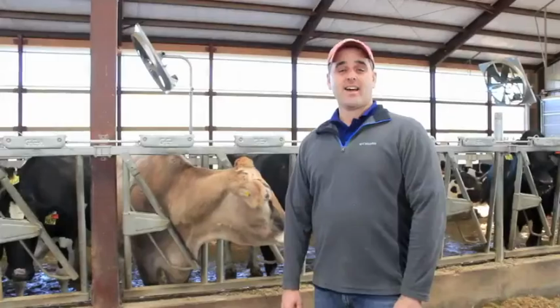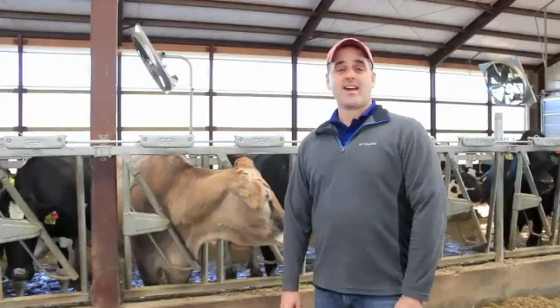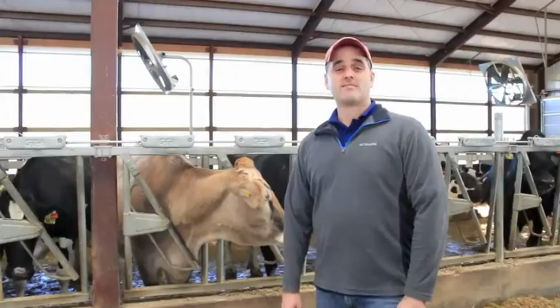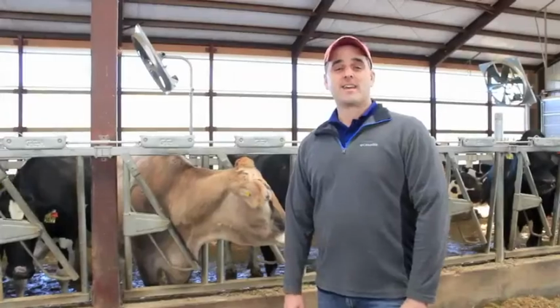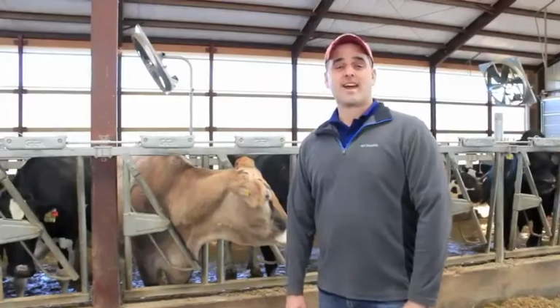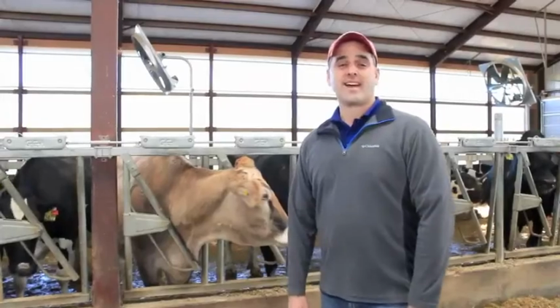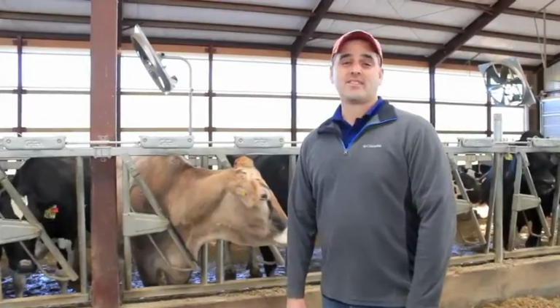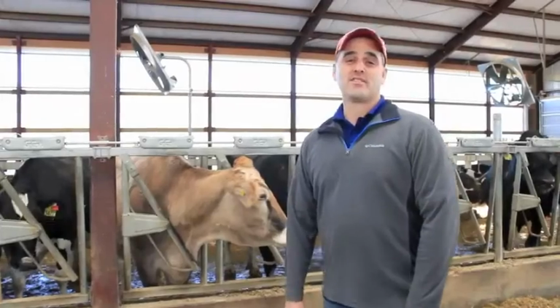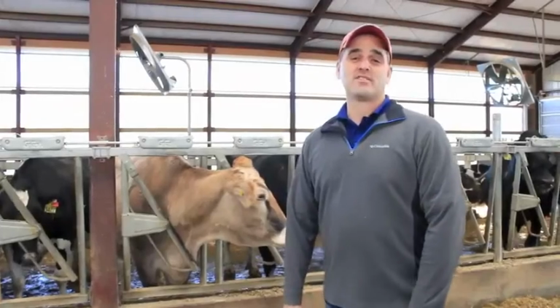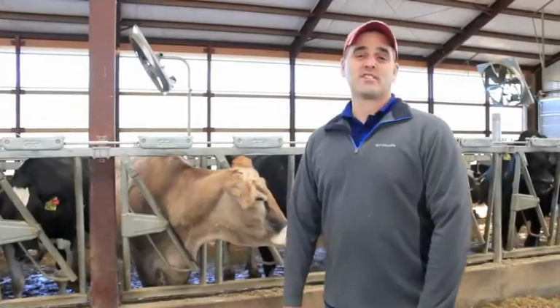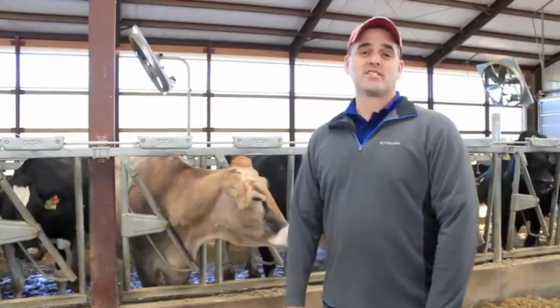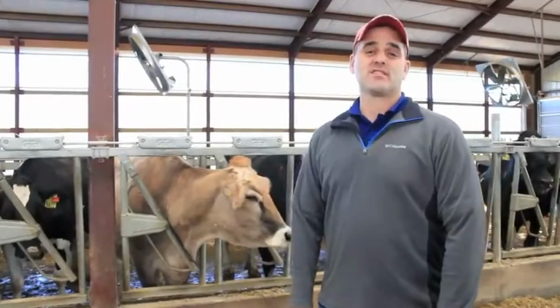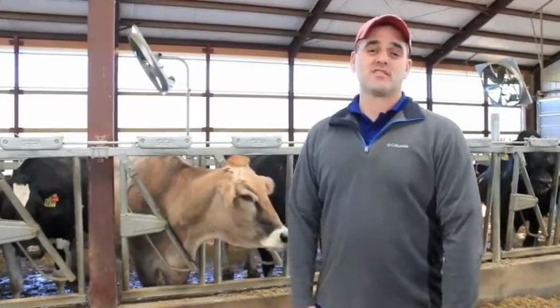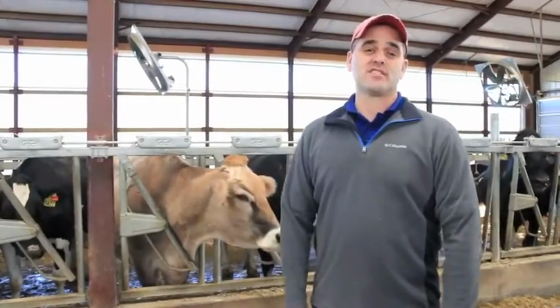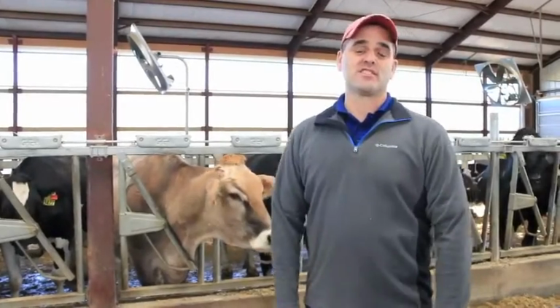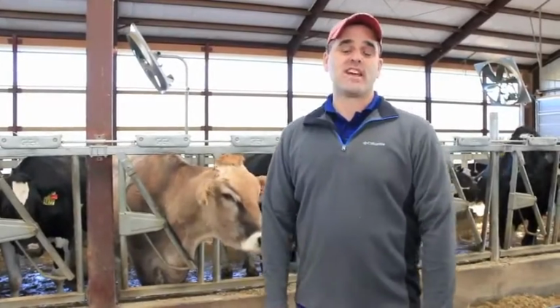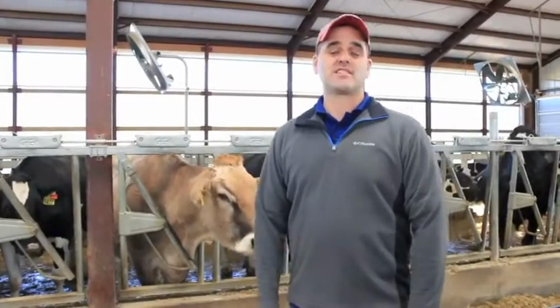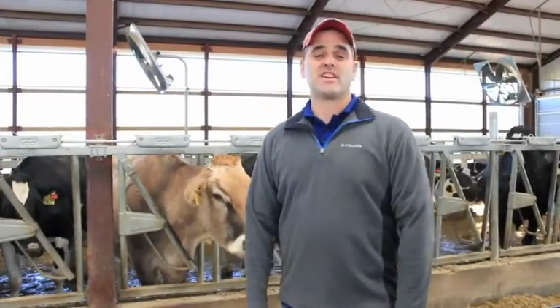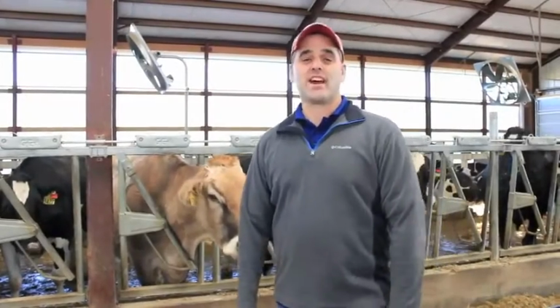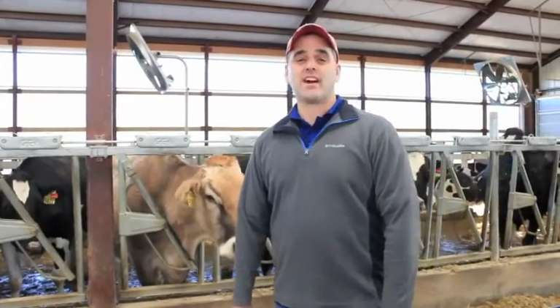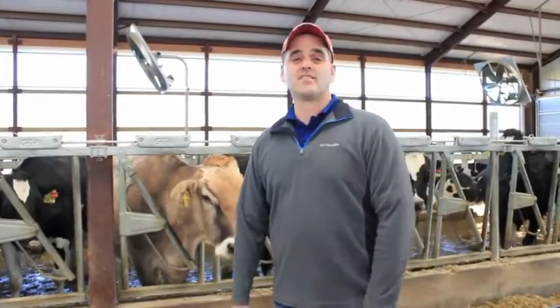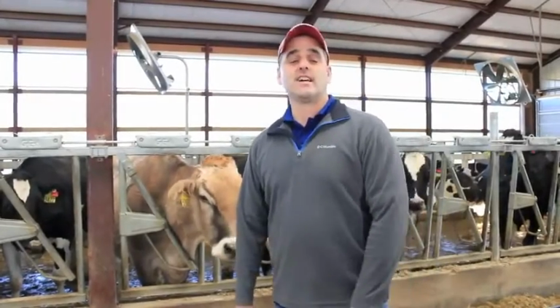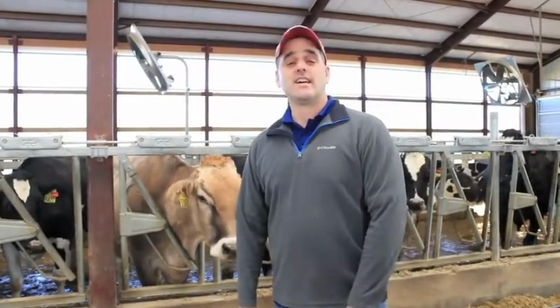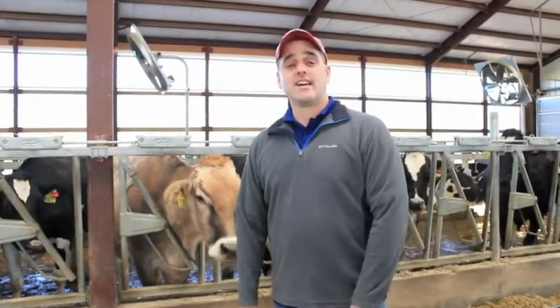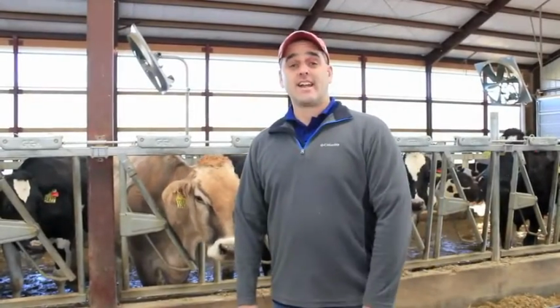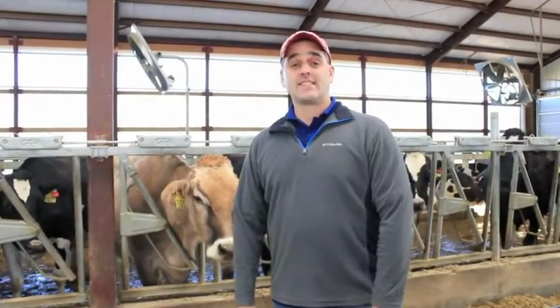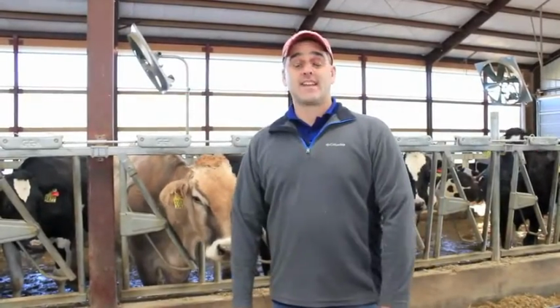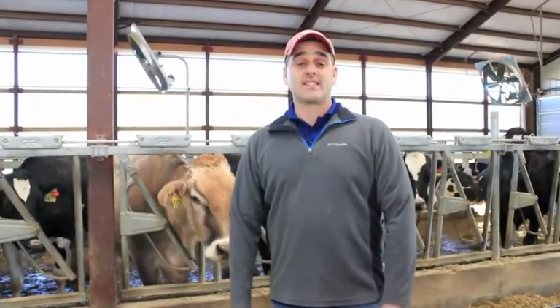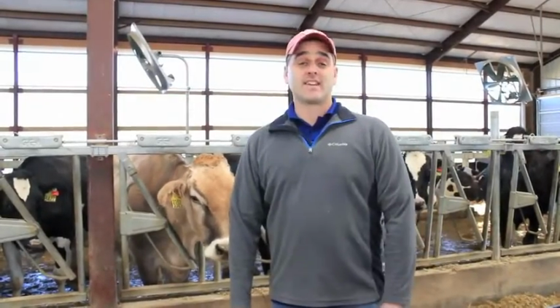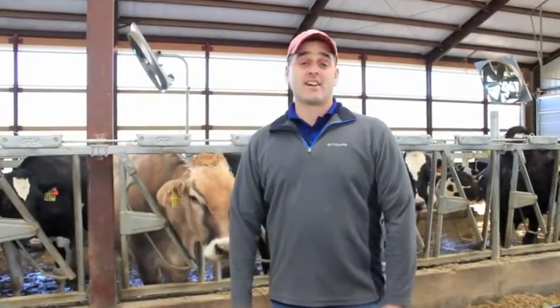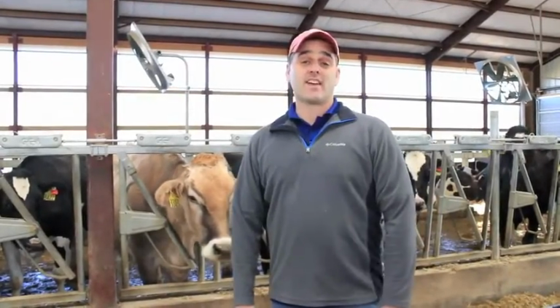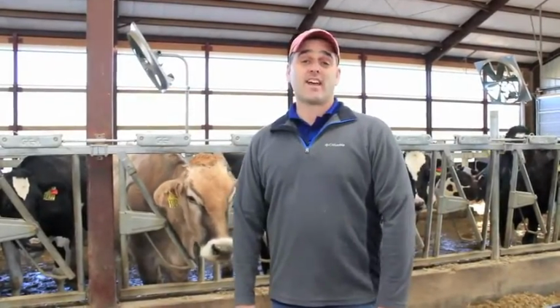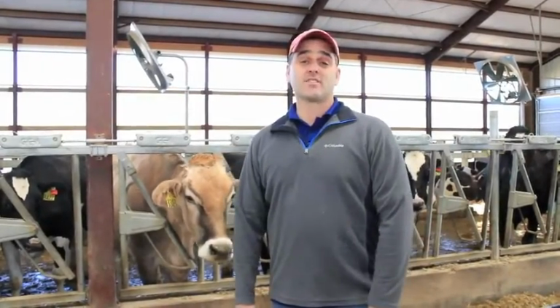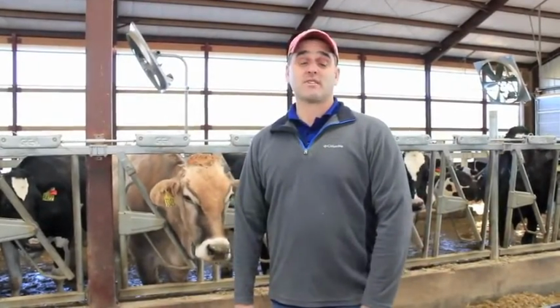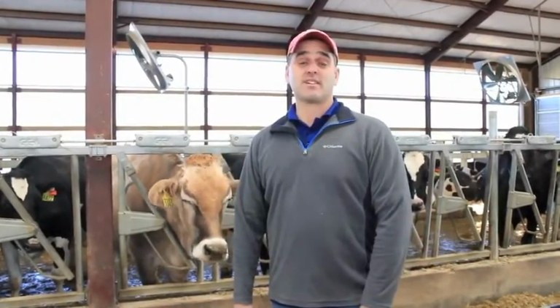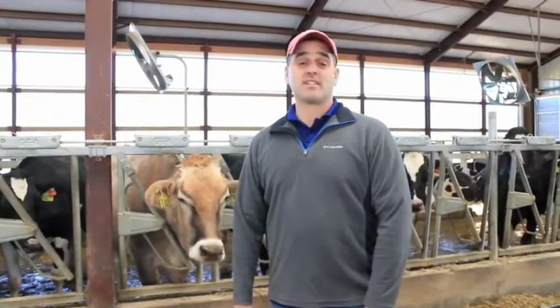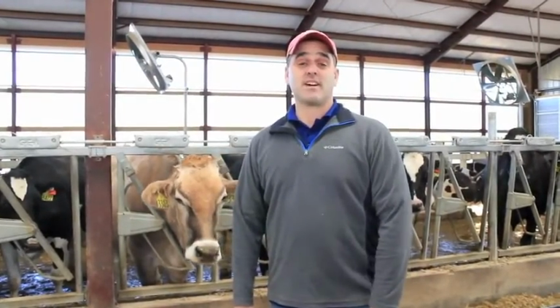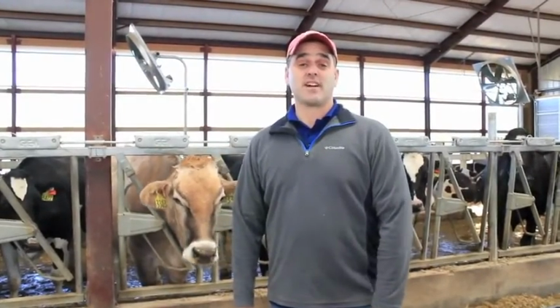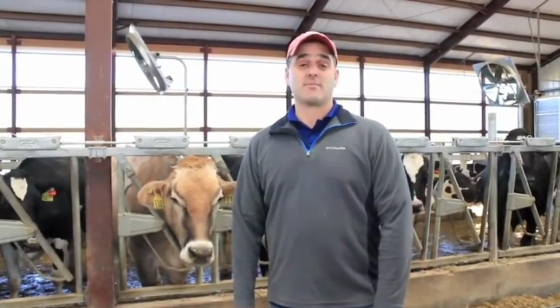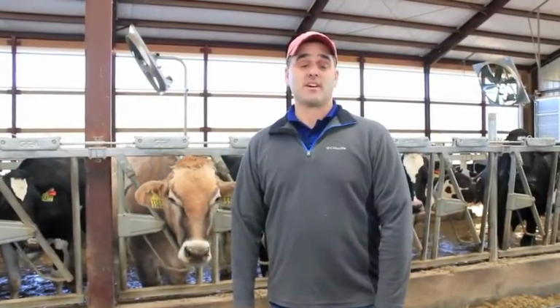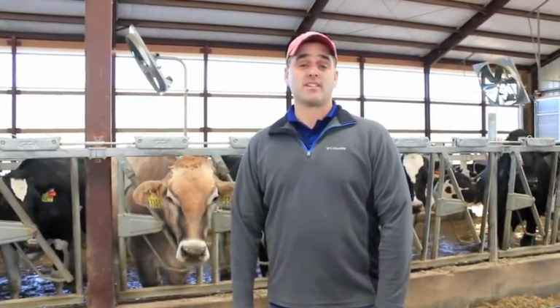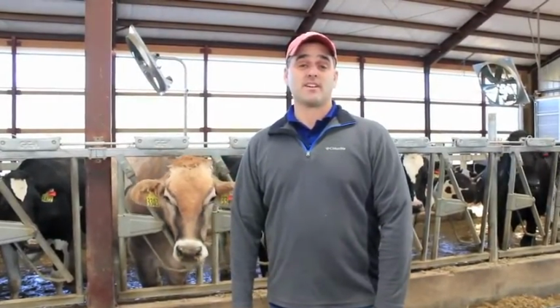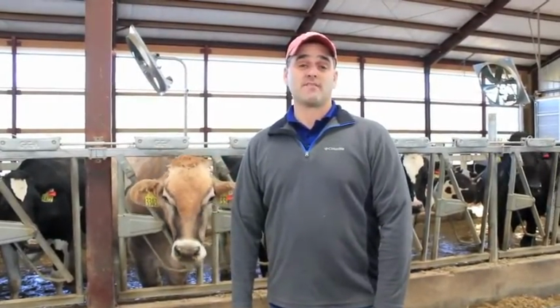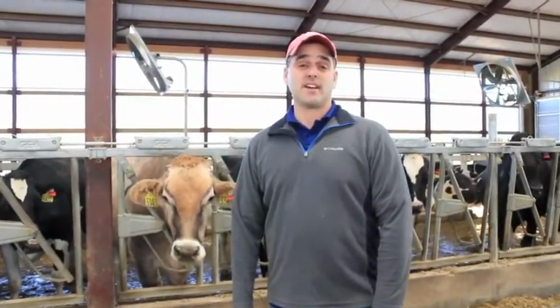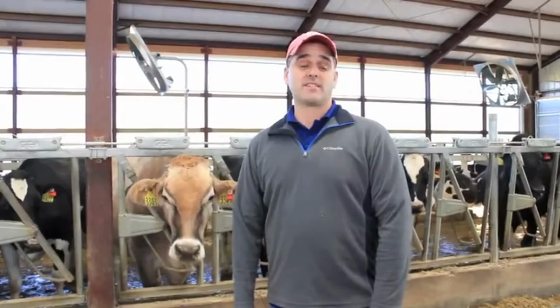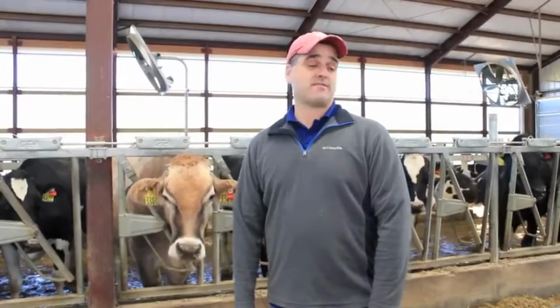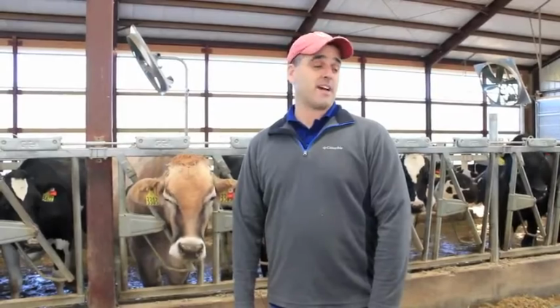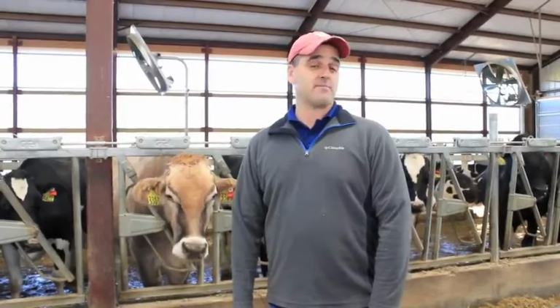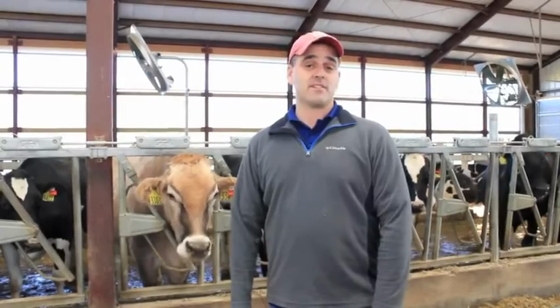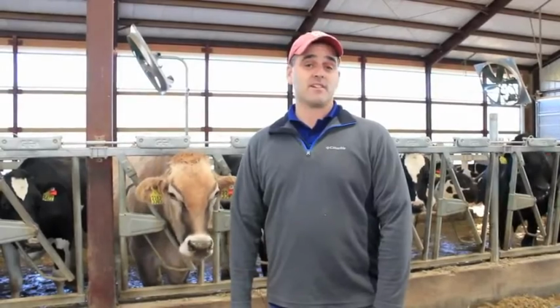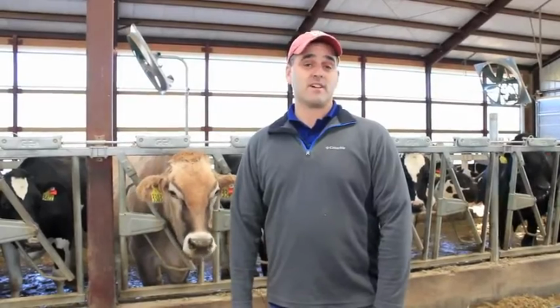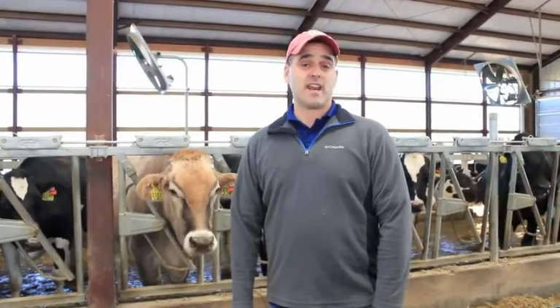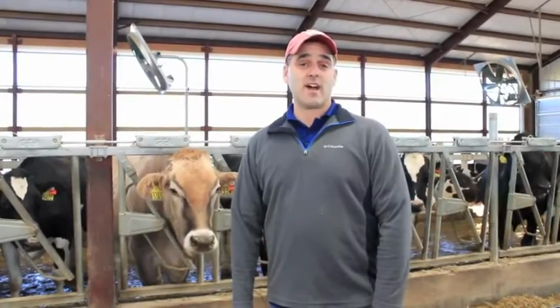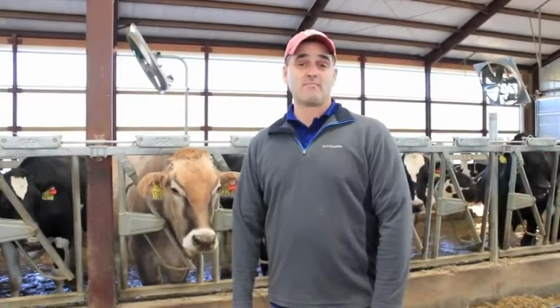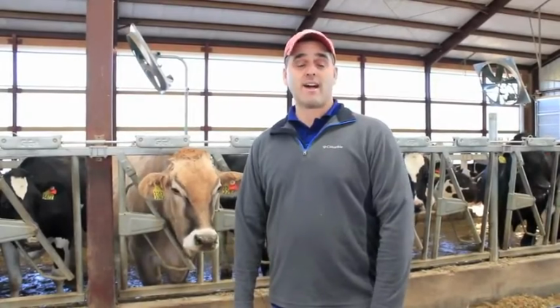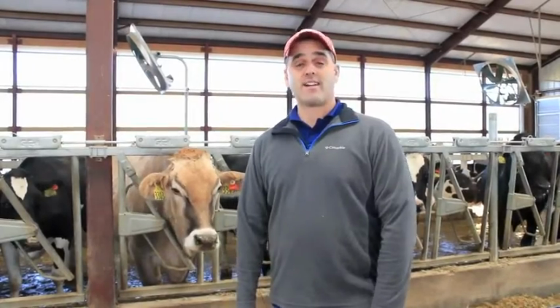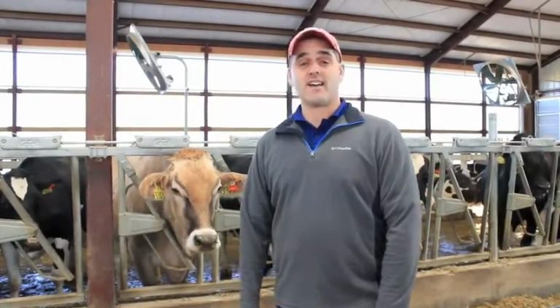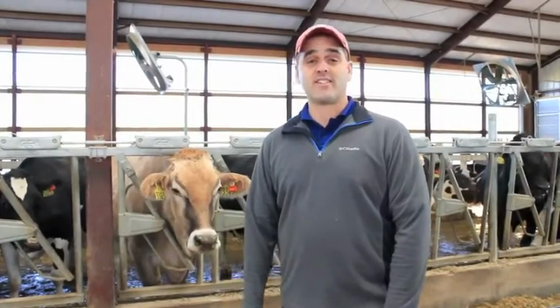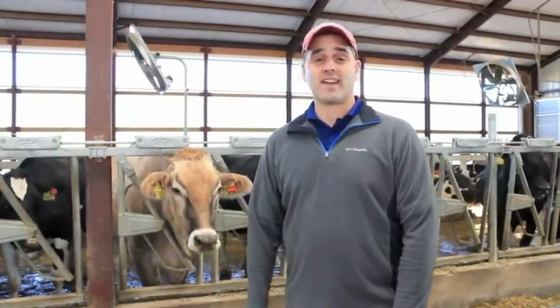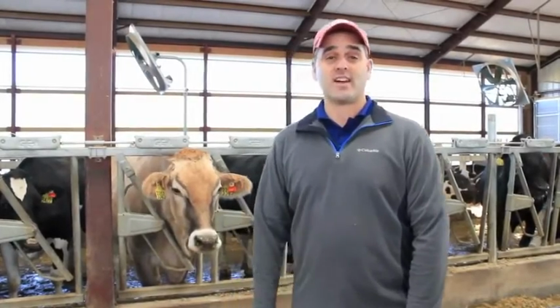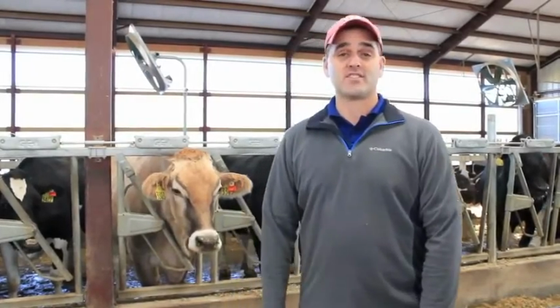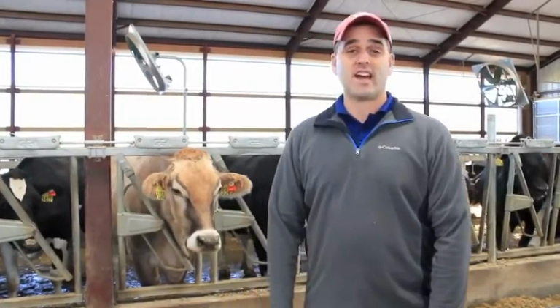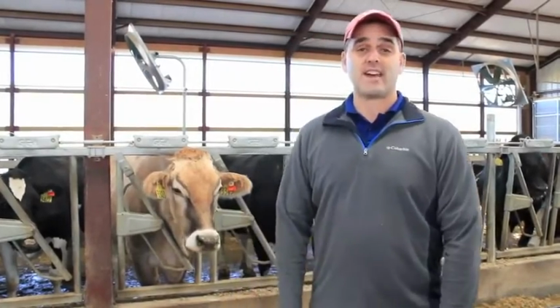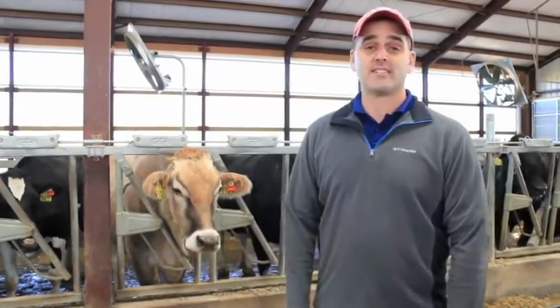Hi, I'm Todd, the nutritionist for Sassy Cow. On today's CowCast, we're going to talk about effective fiber and how we monitor that in the cow's diet.